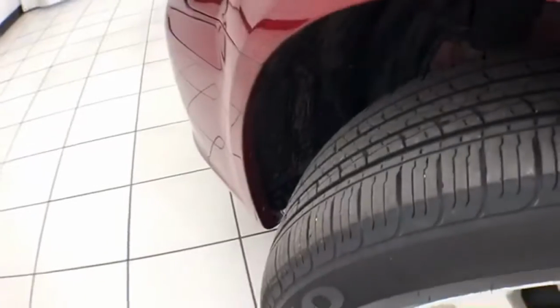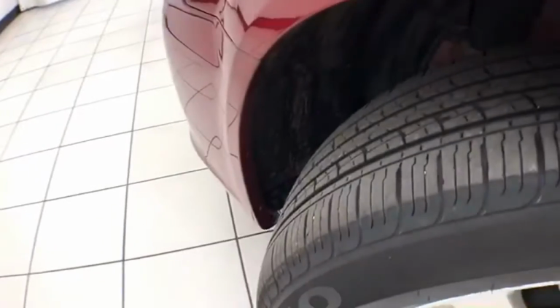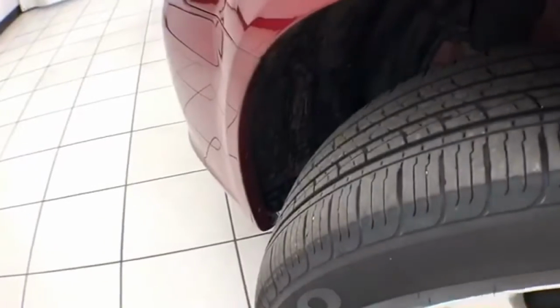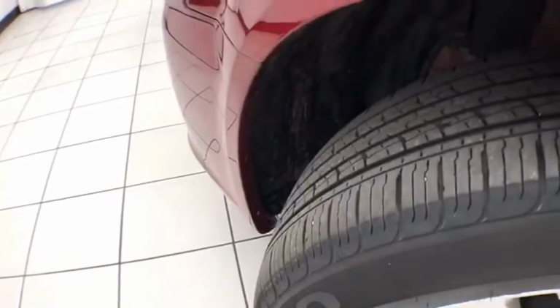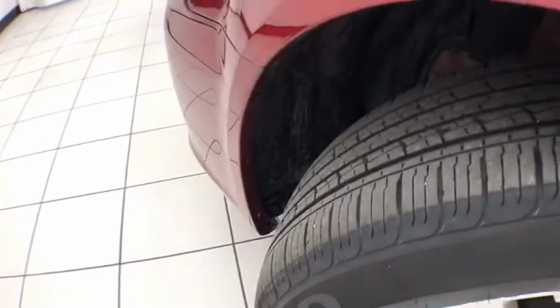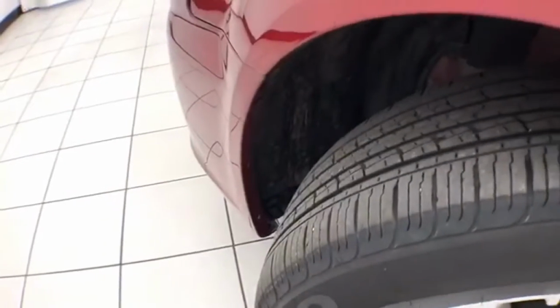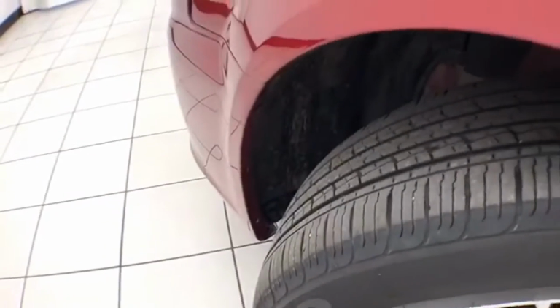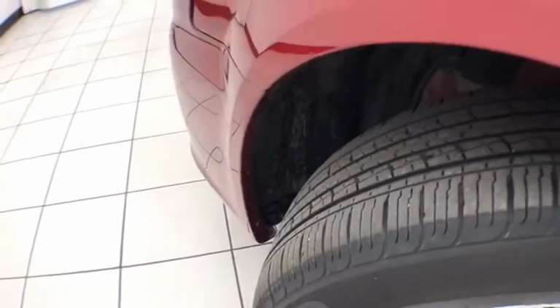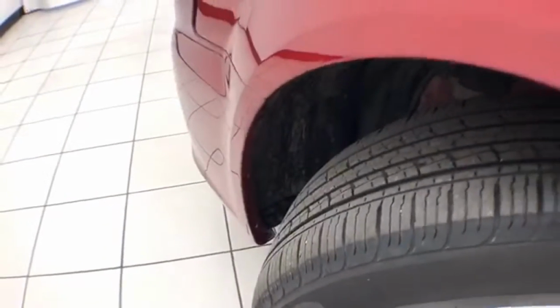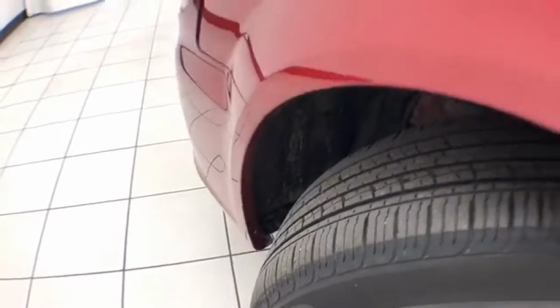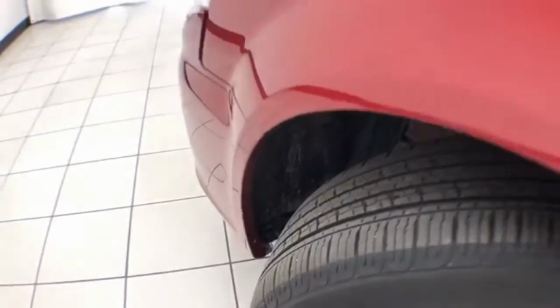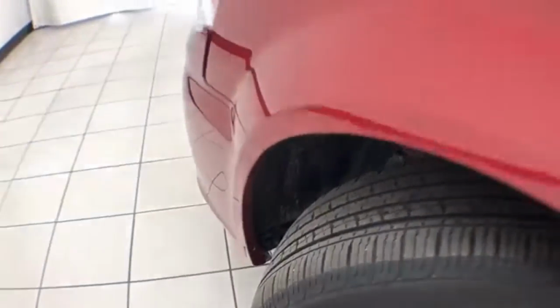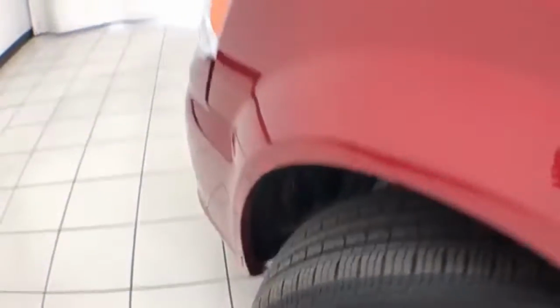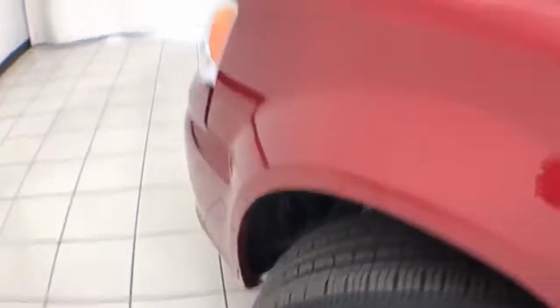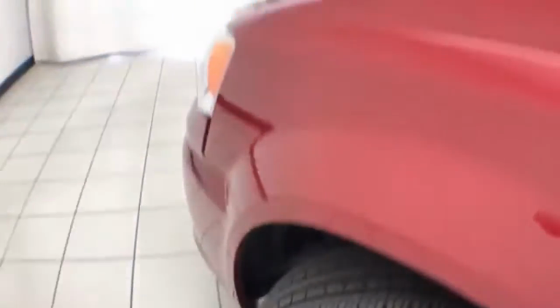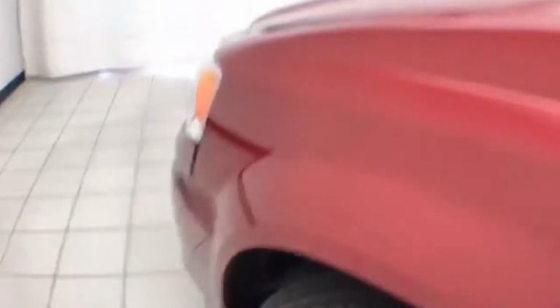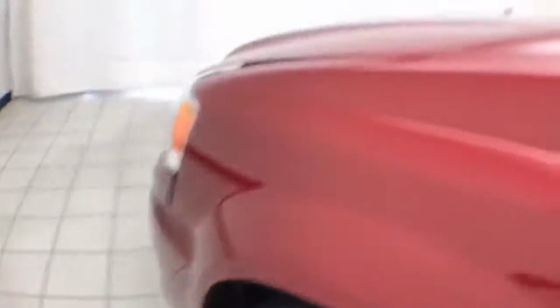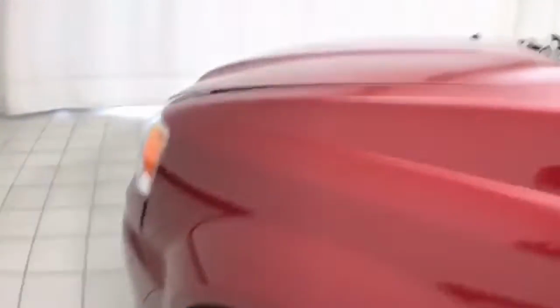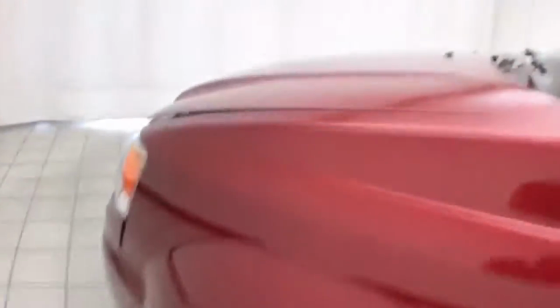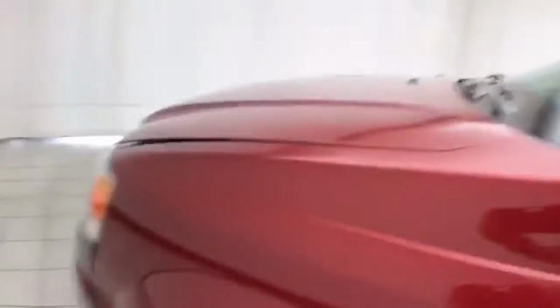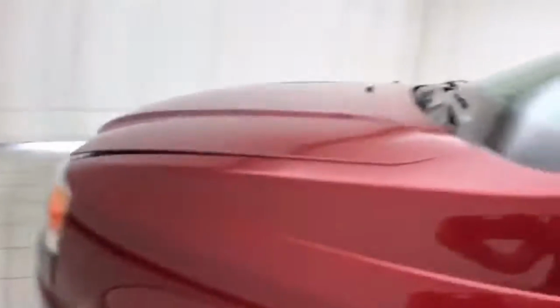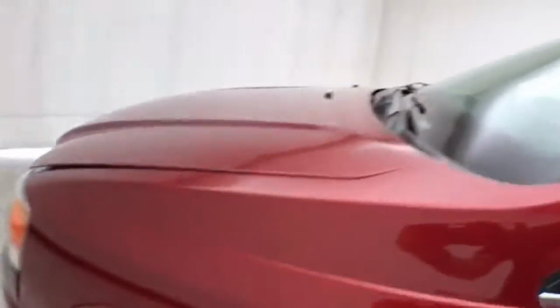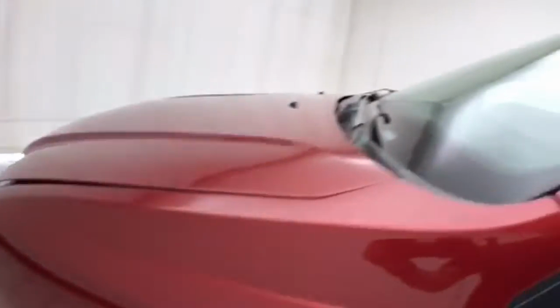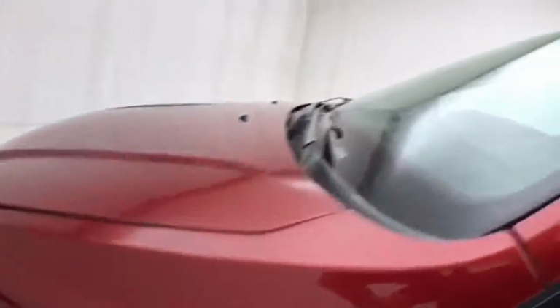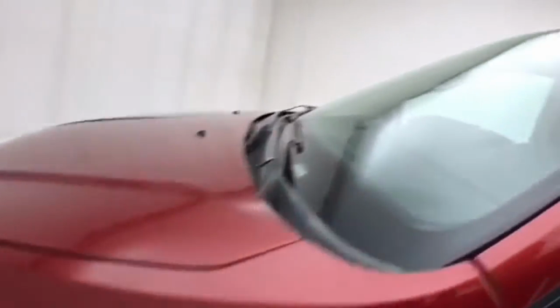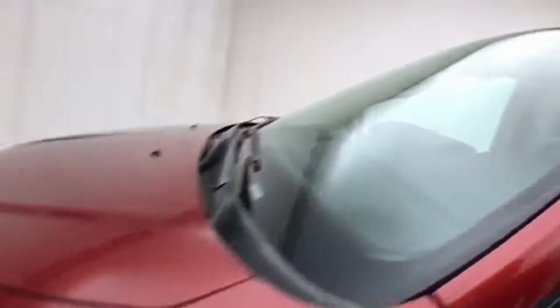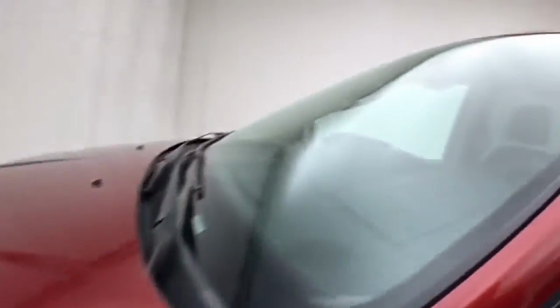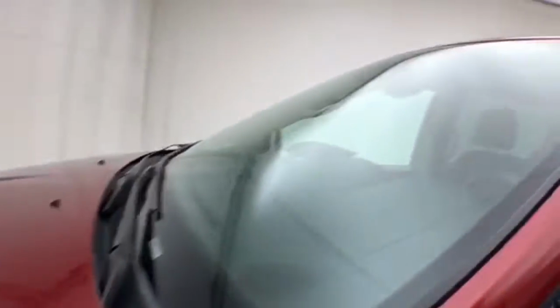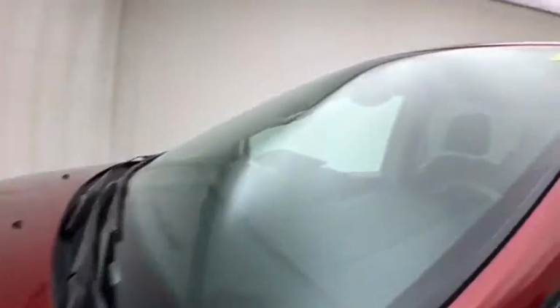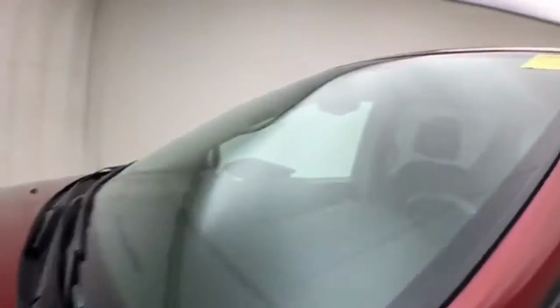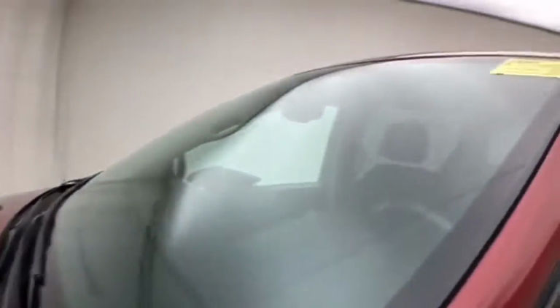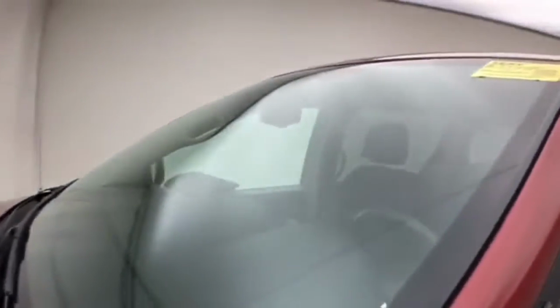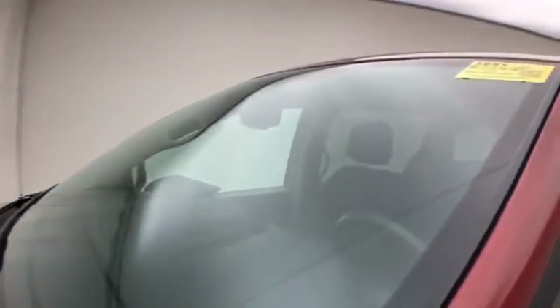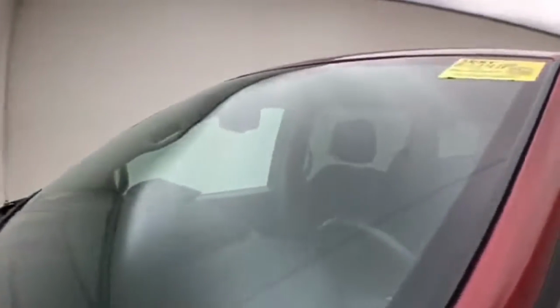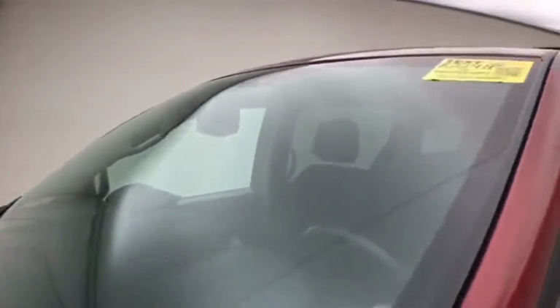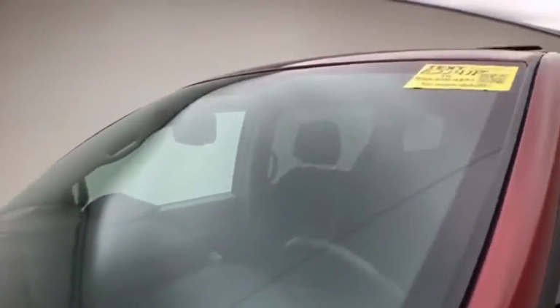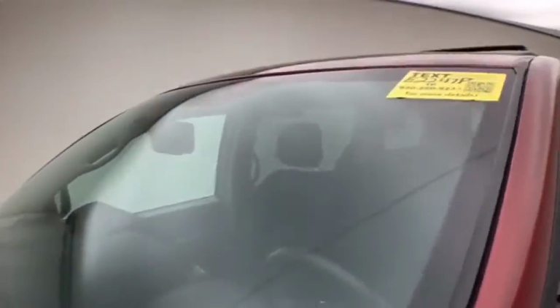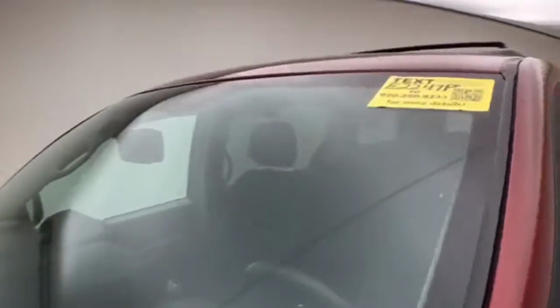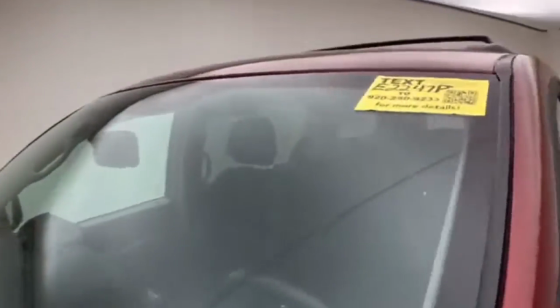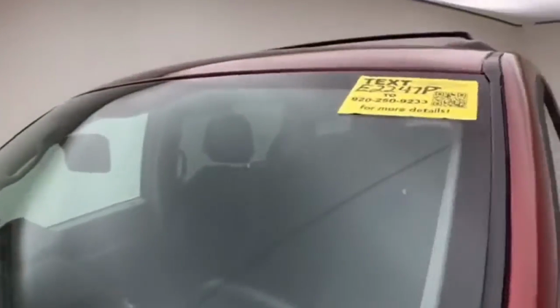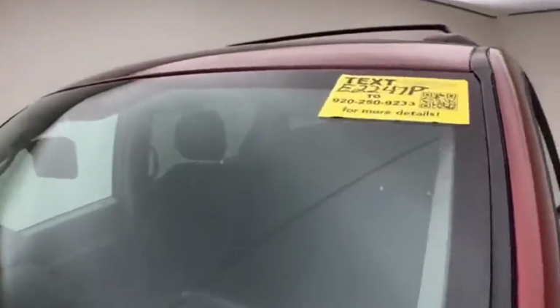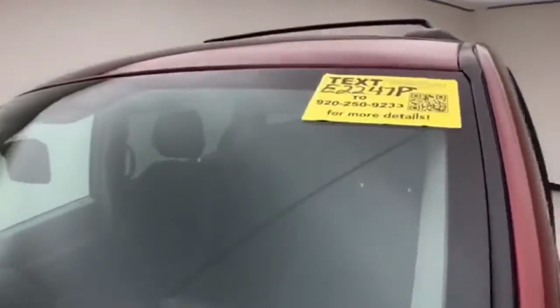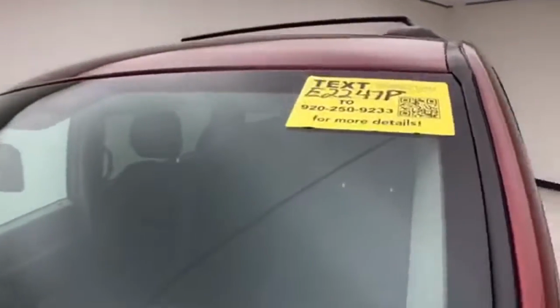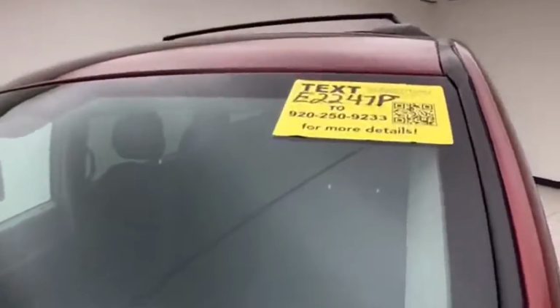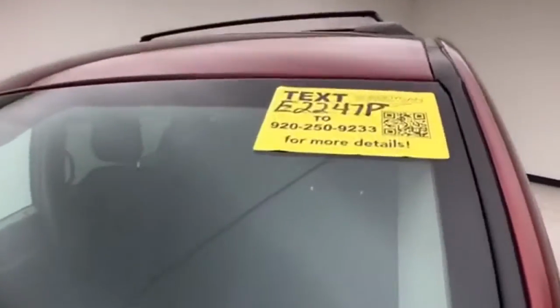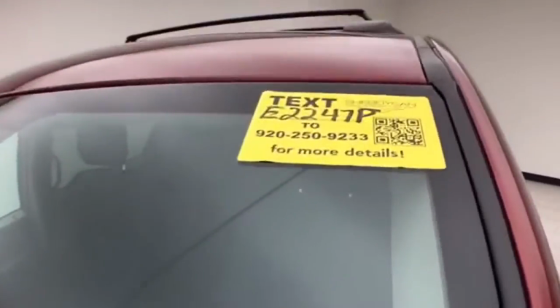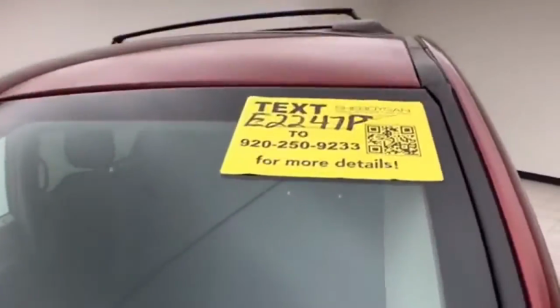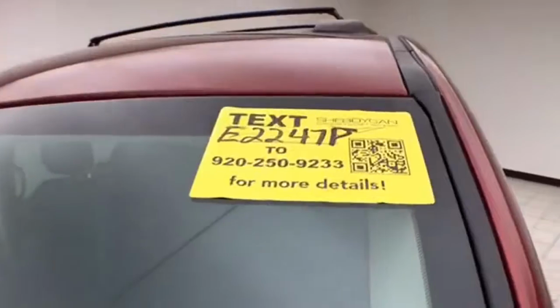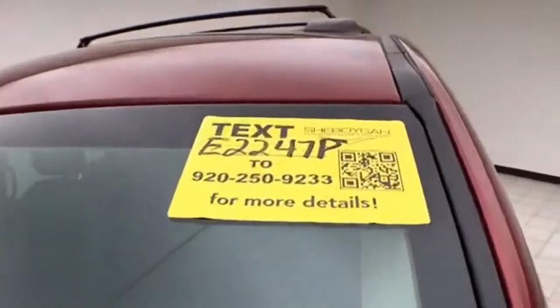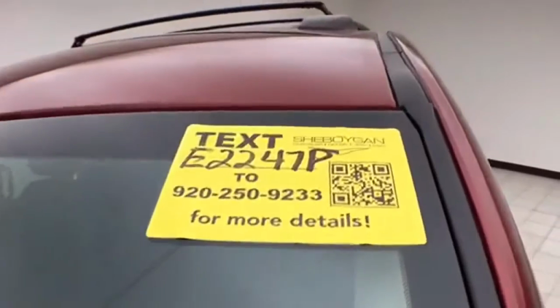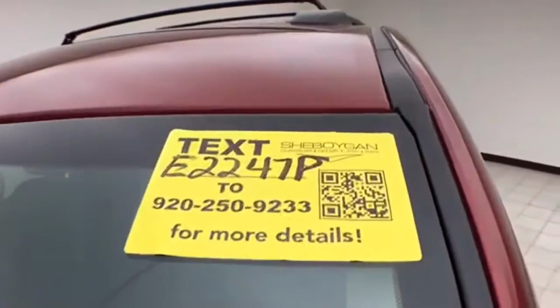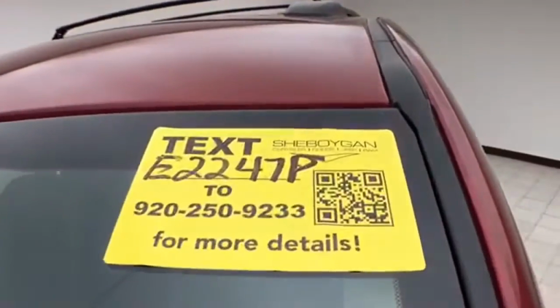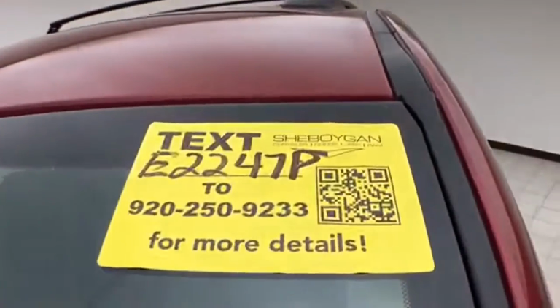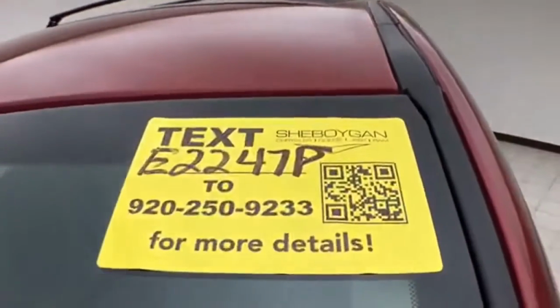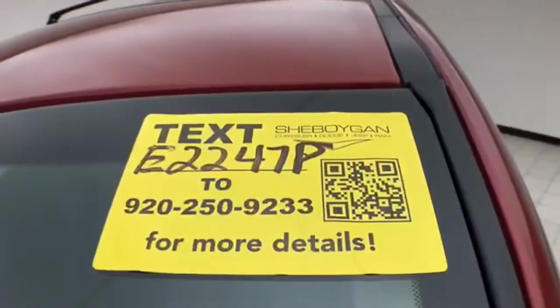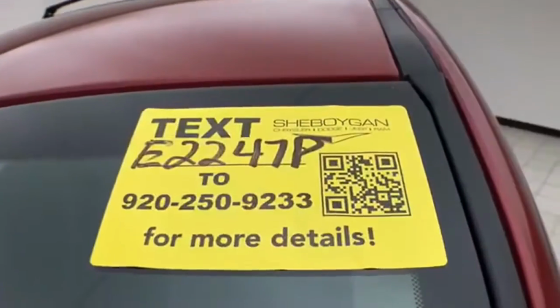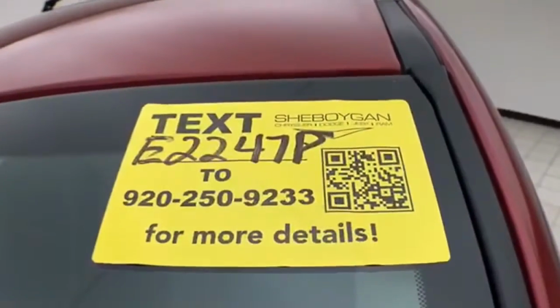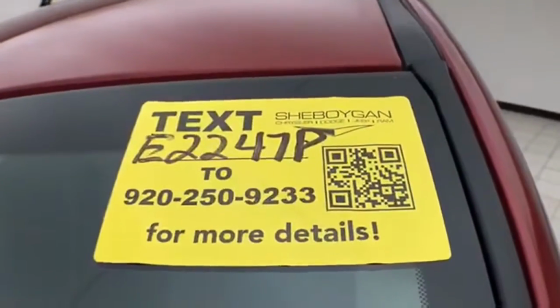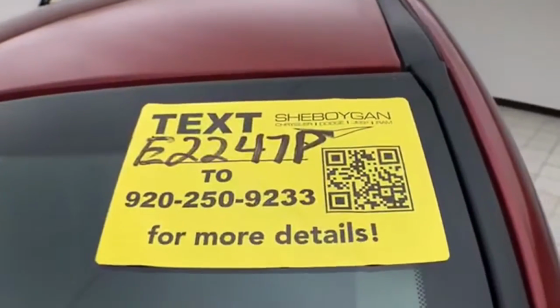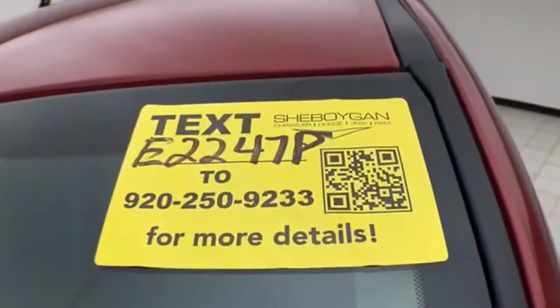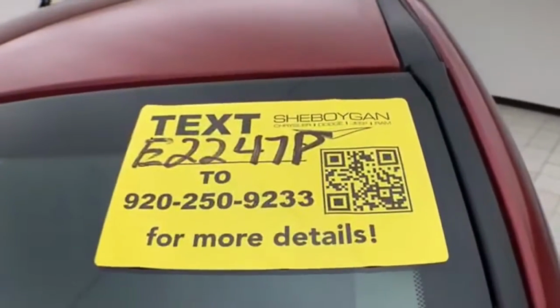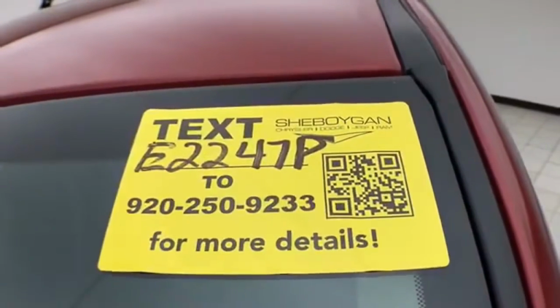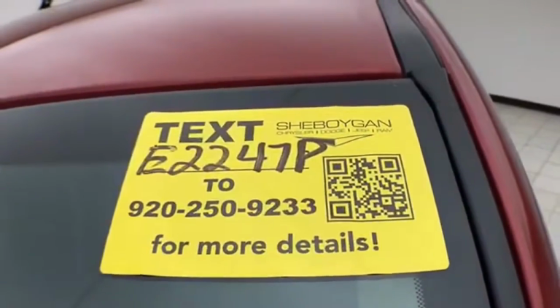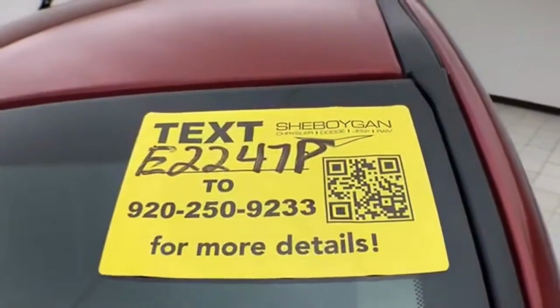Approximately 40% of the tire tread remaining. Don't forget about that Chrysler Group certification protecting your investment.